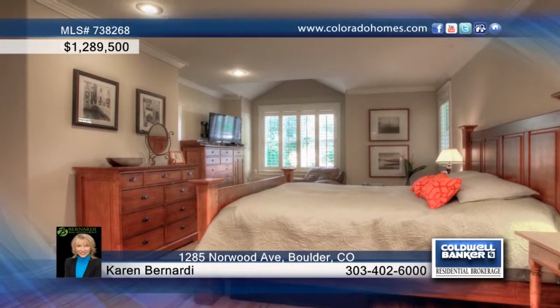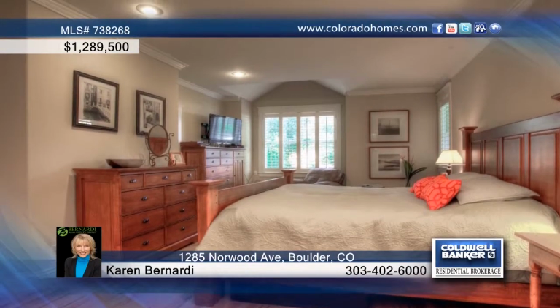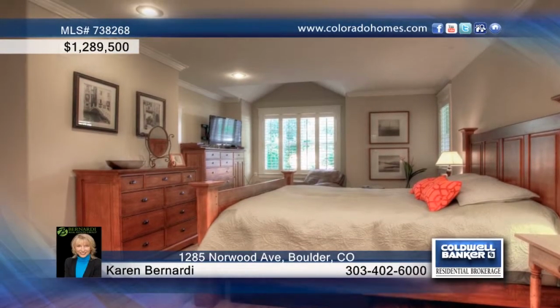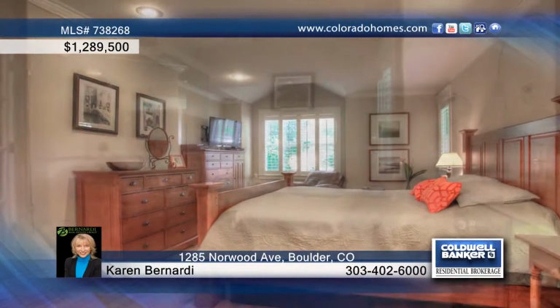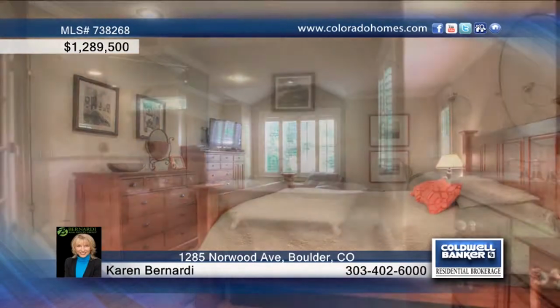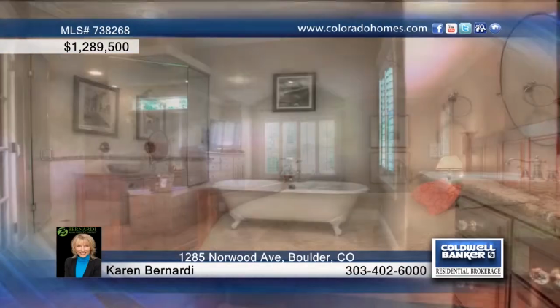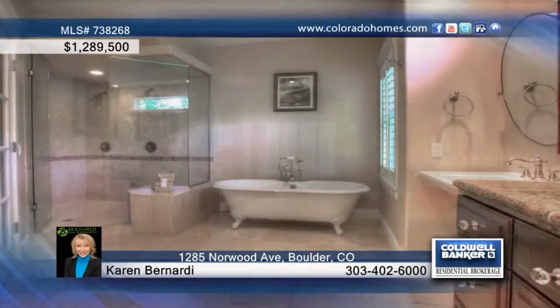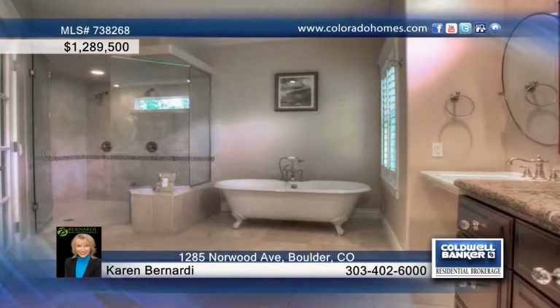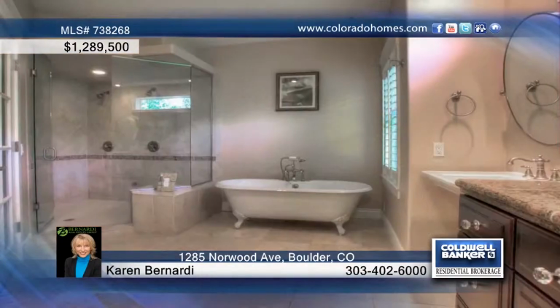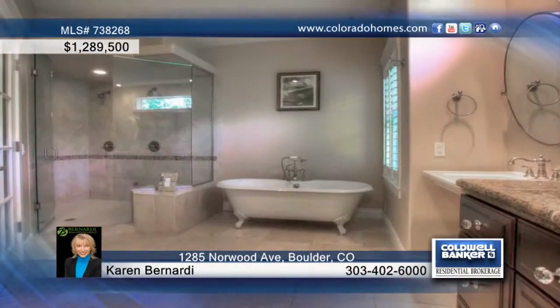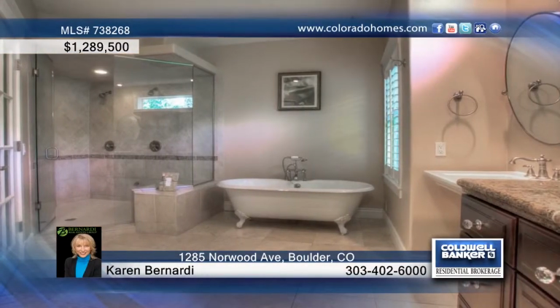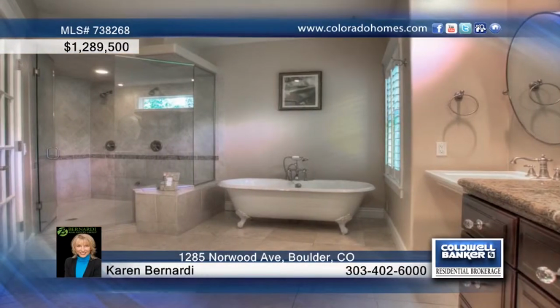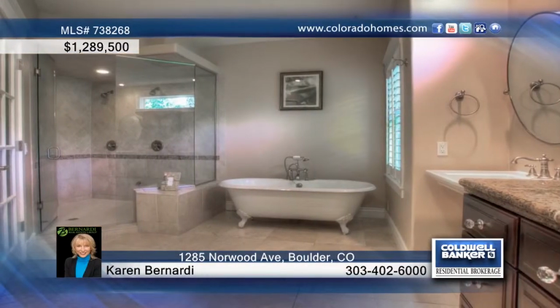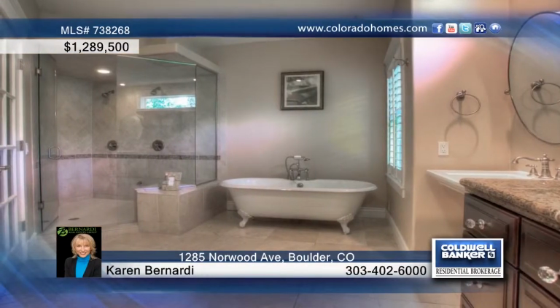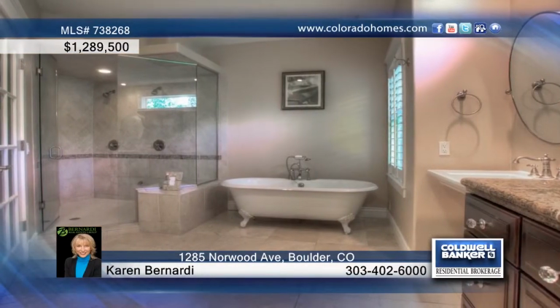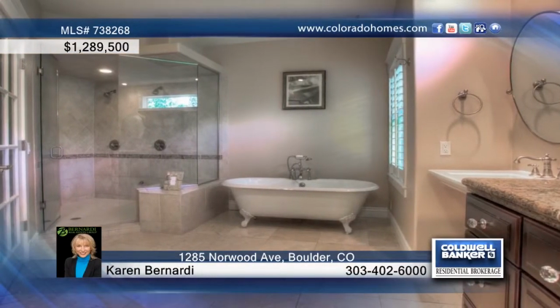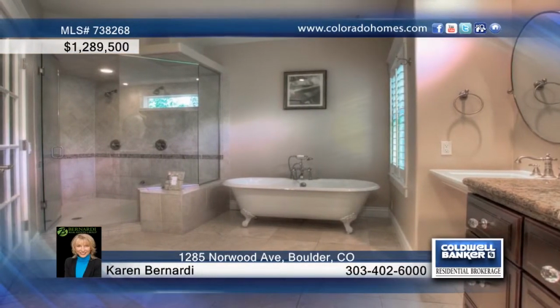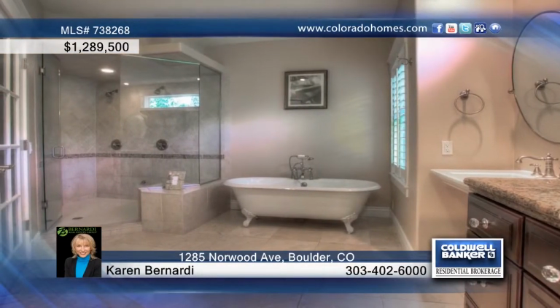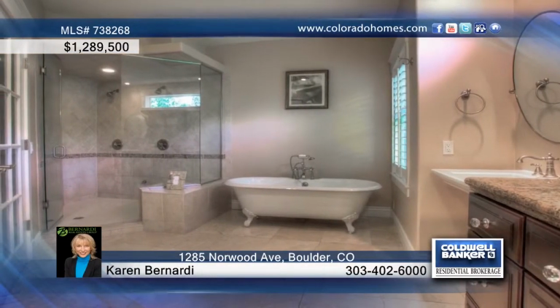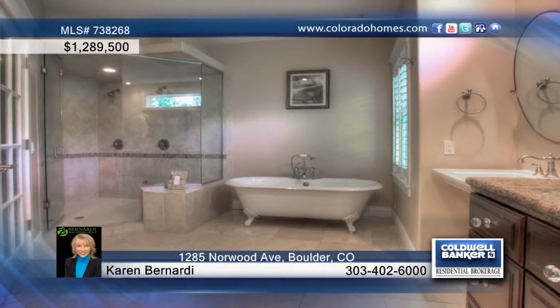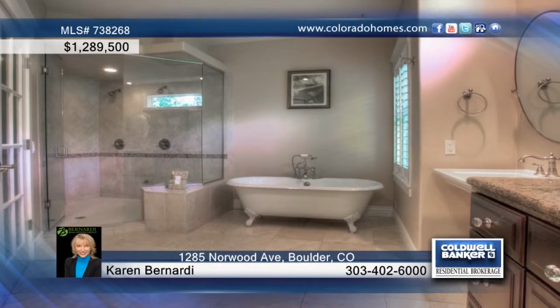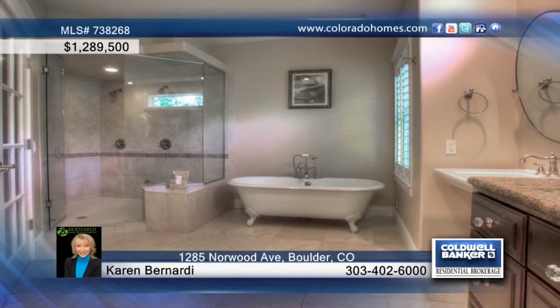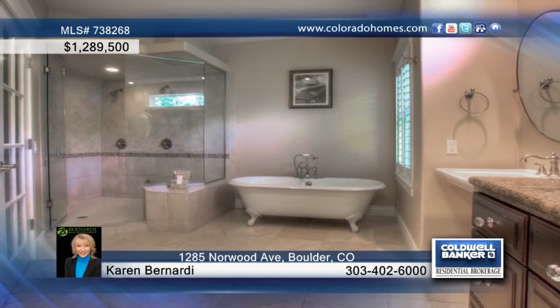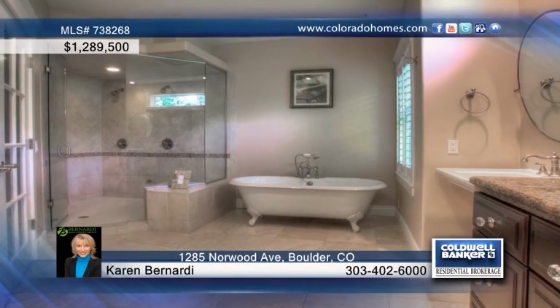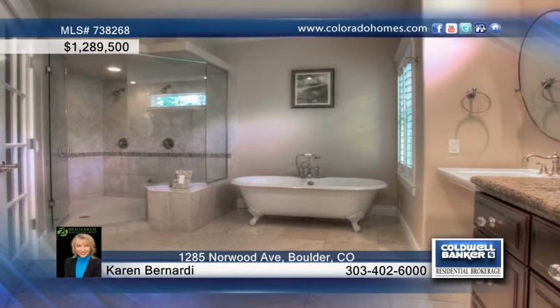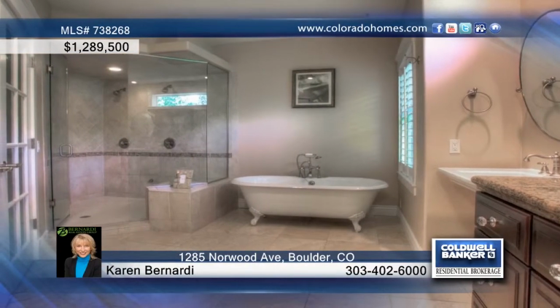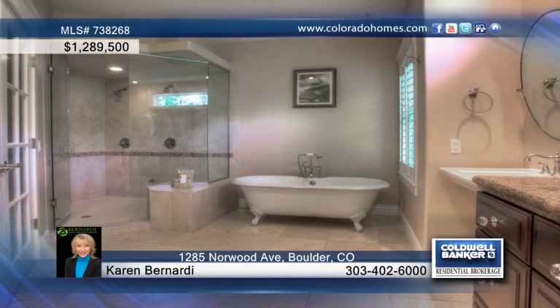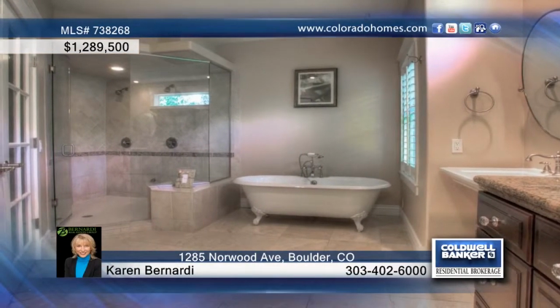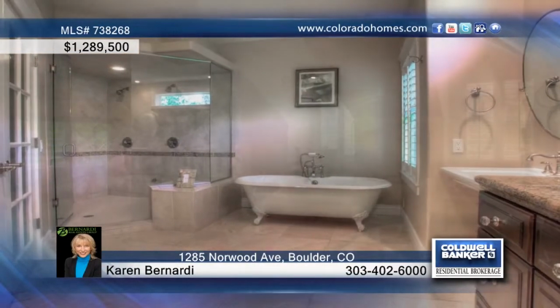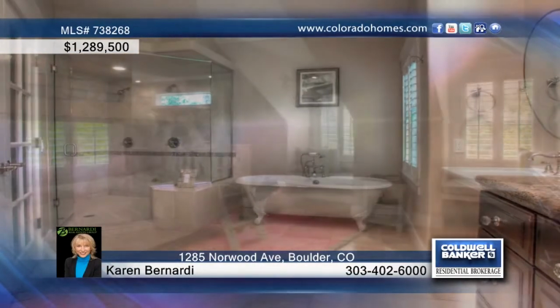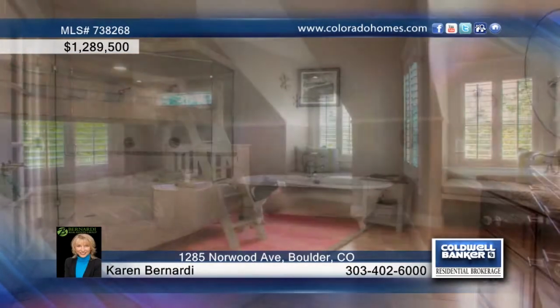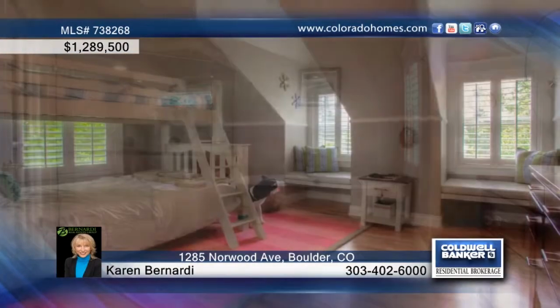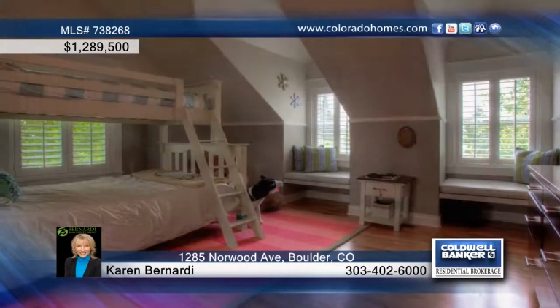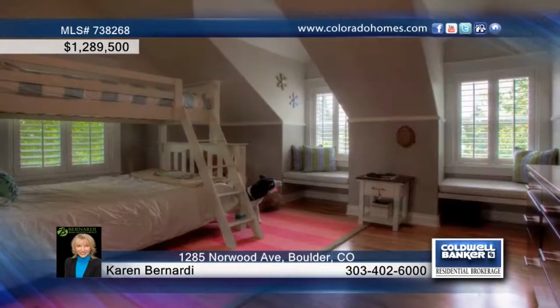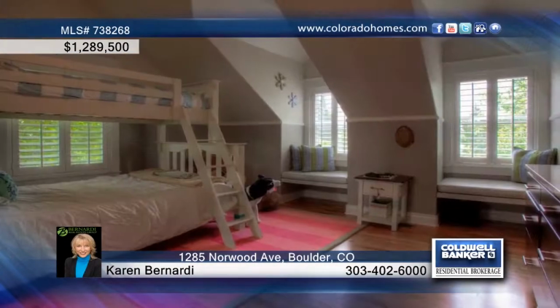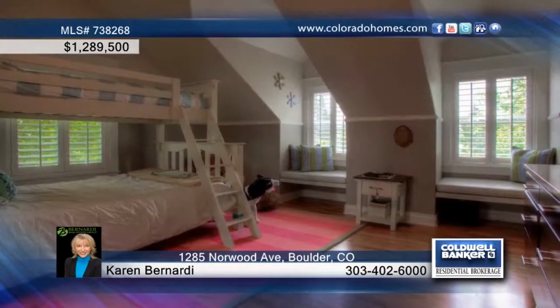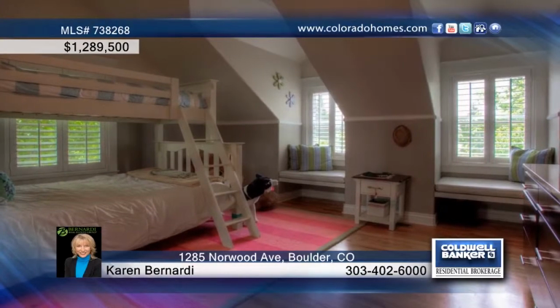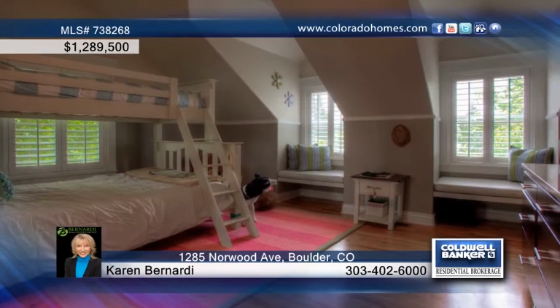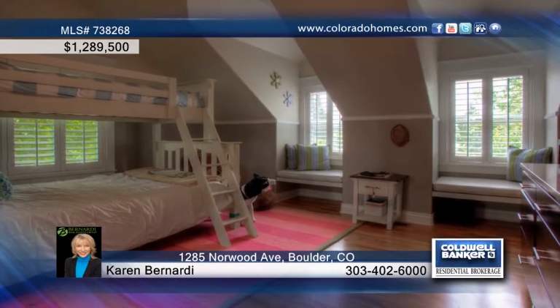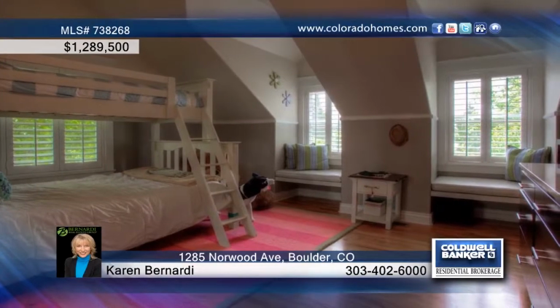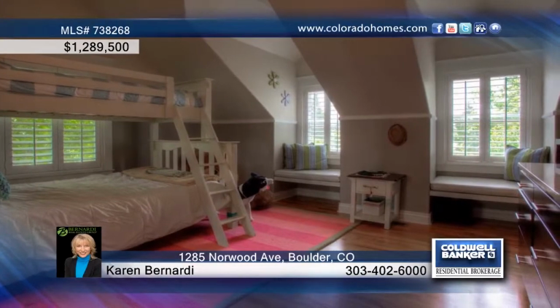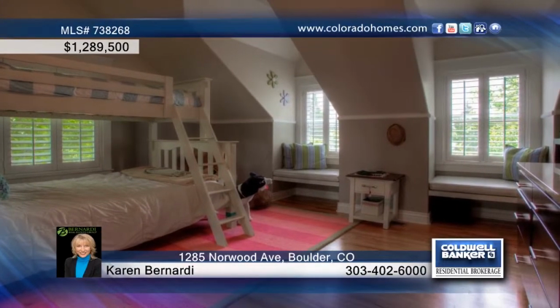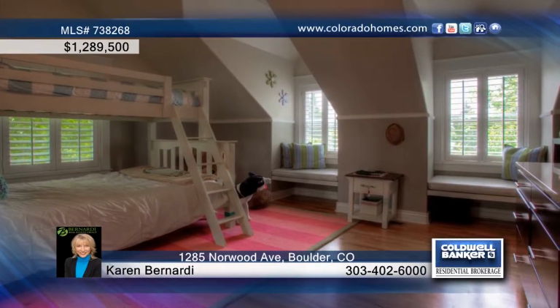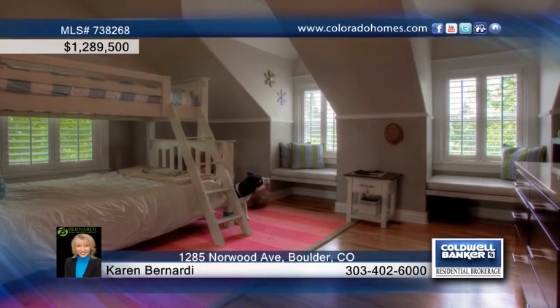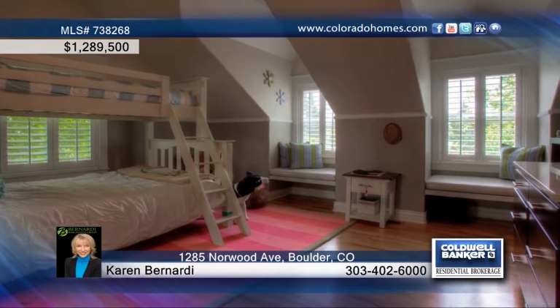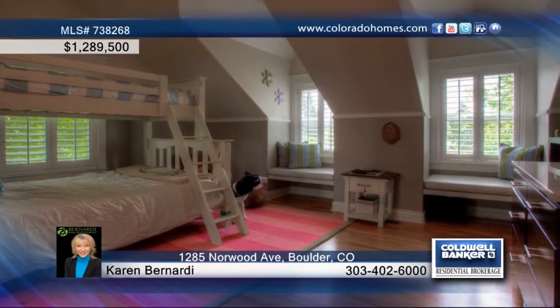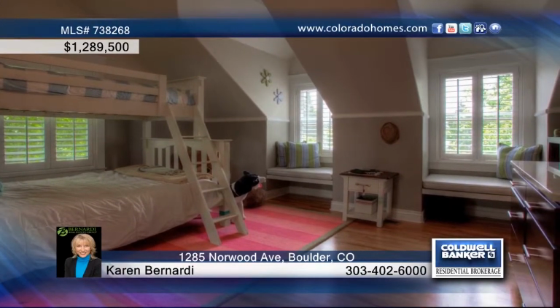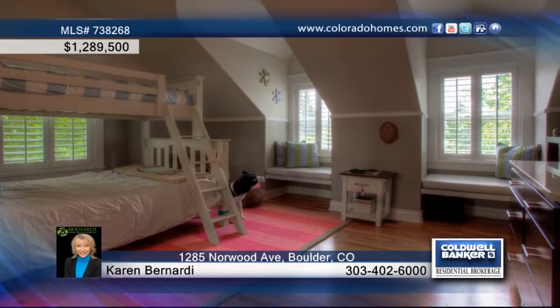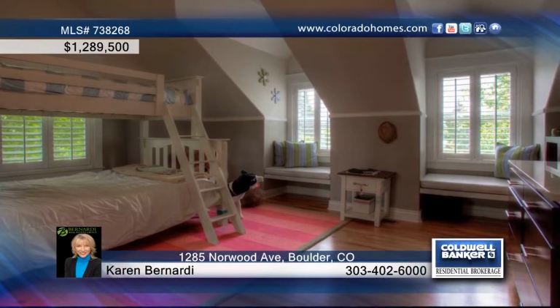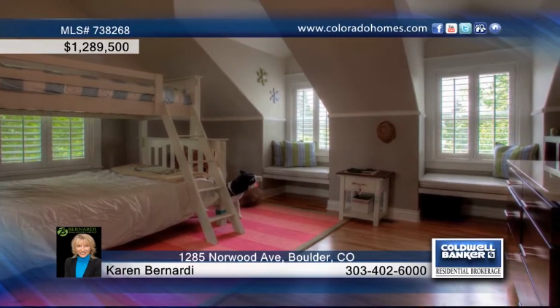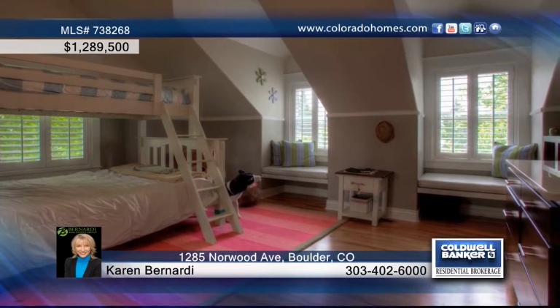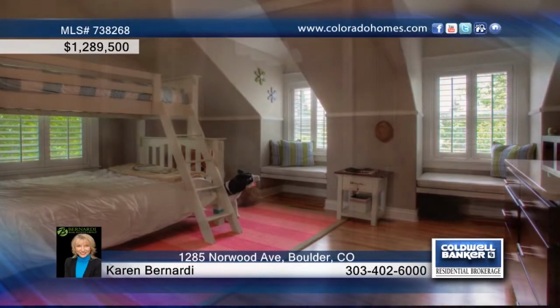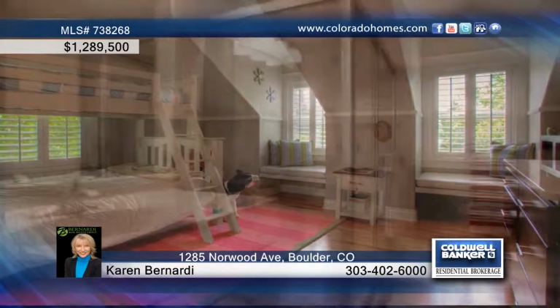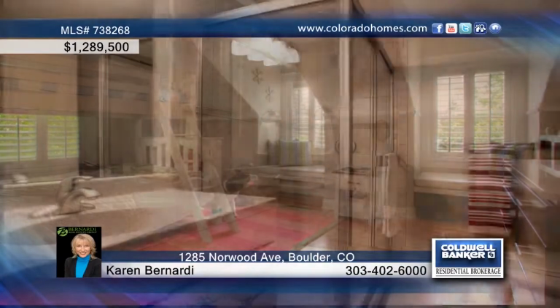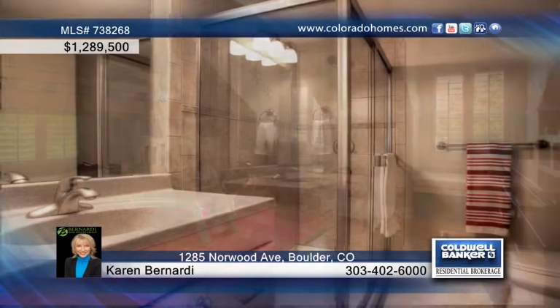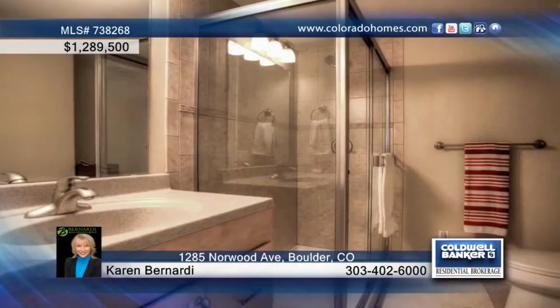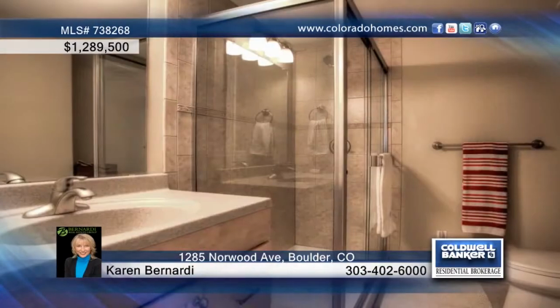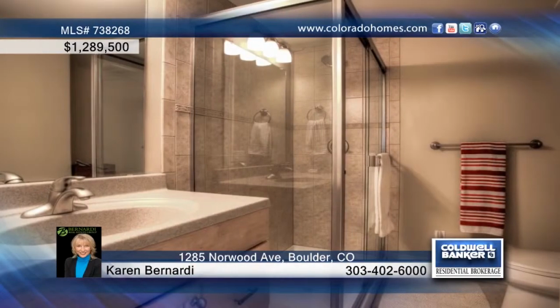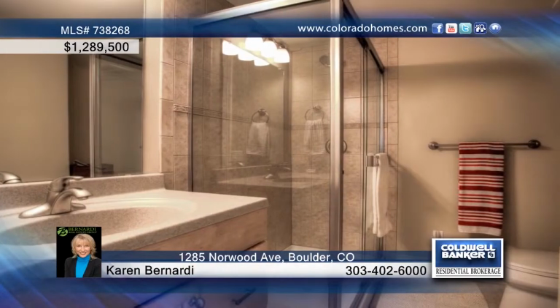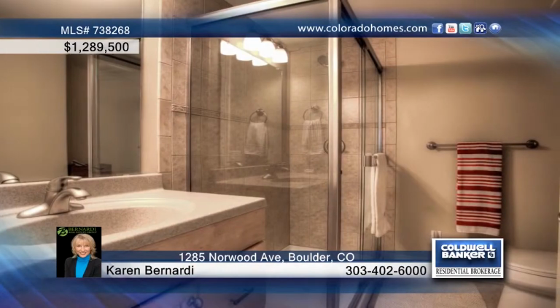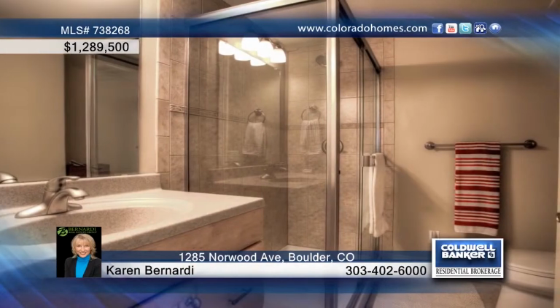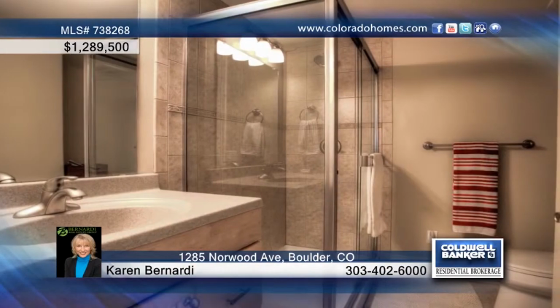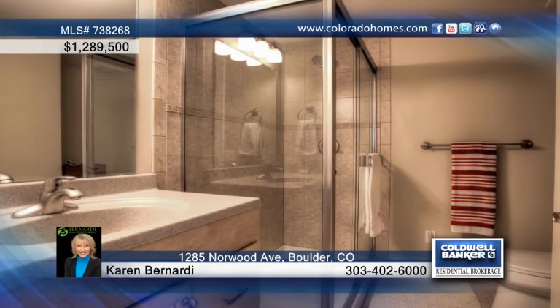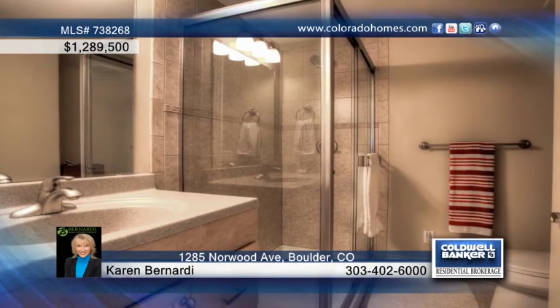The elegant main floor master treats you to a dual-head steam shower, travertine floors, and a beautiful clawfoot tub.